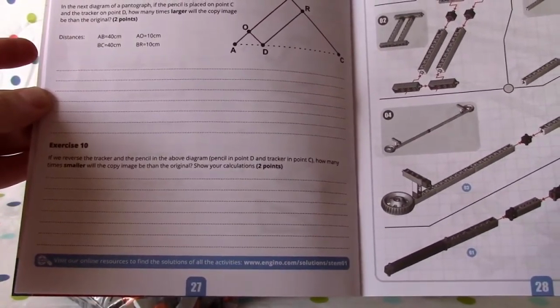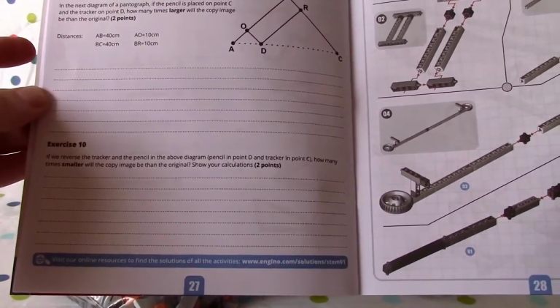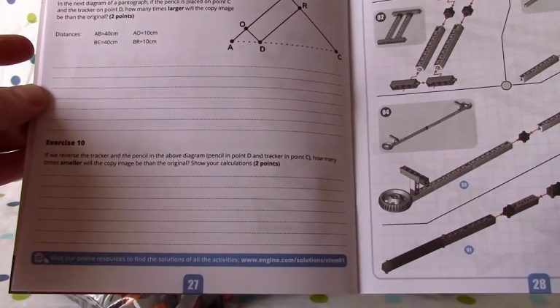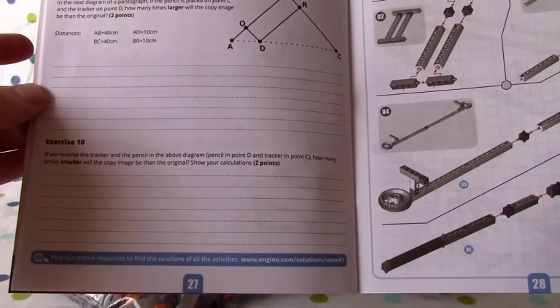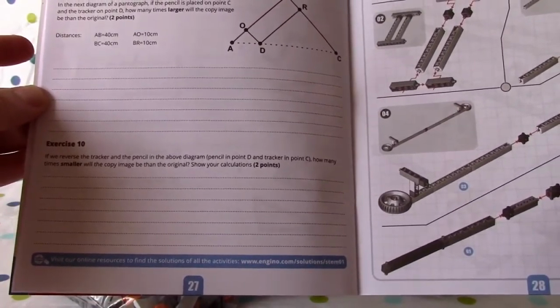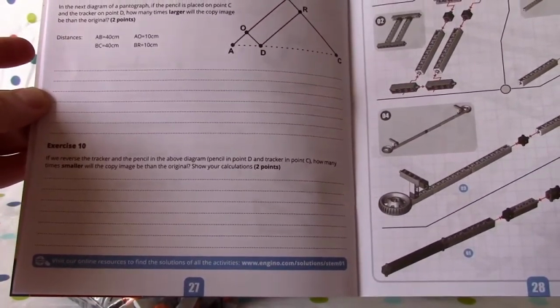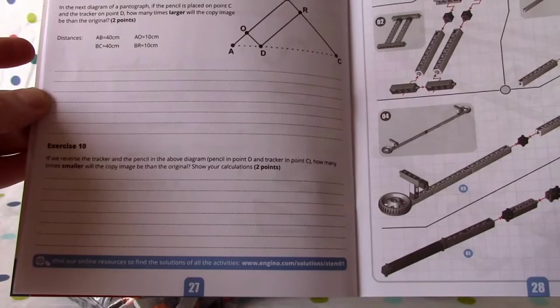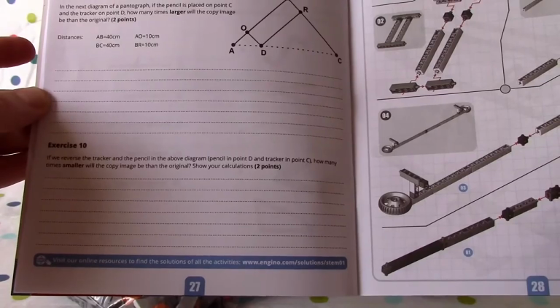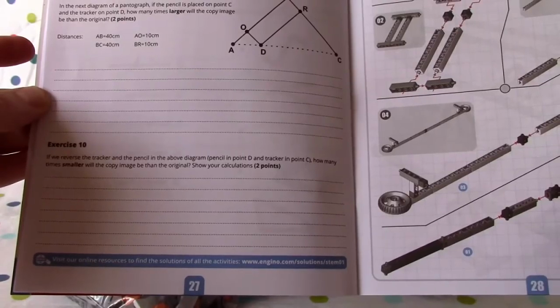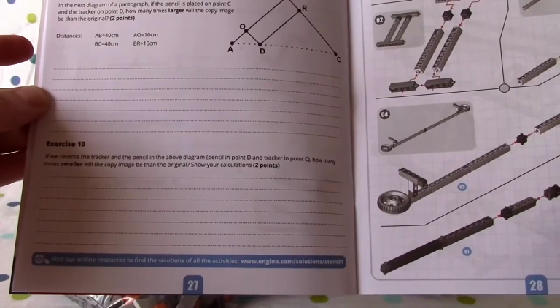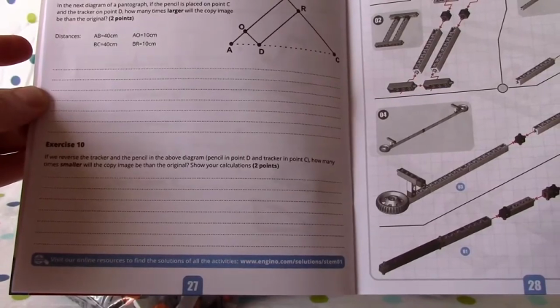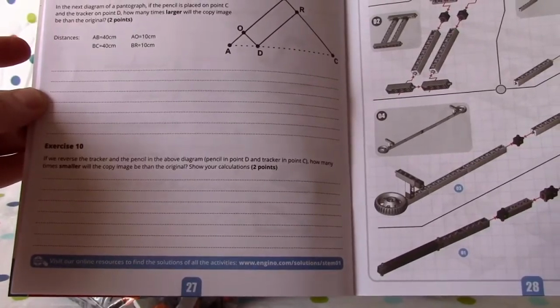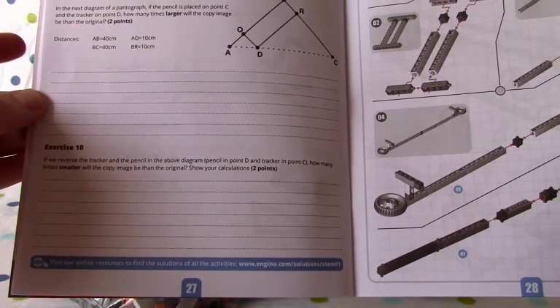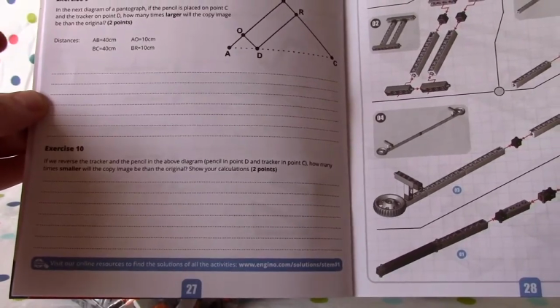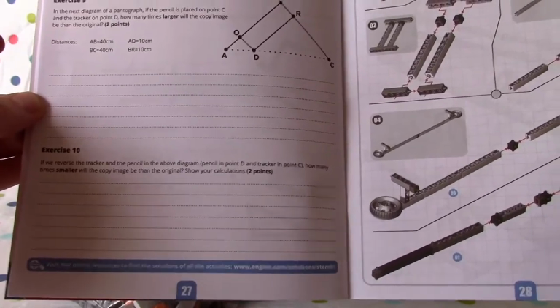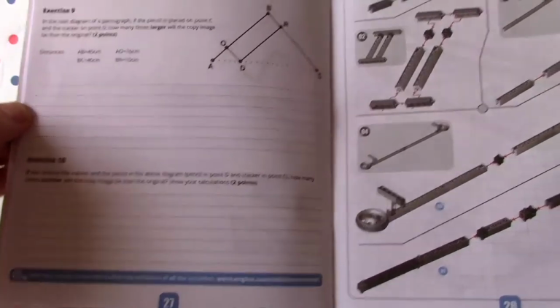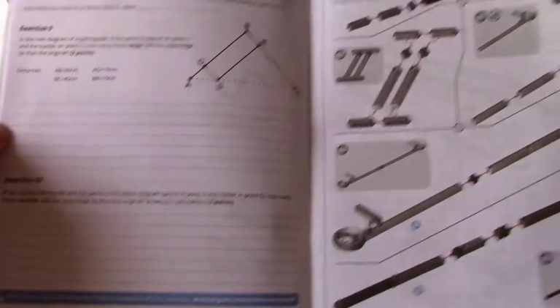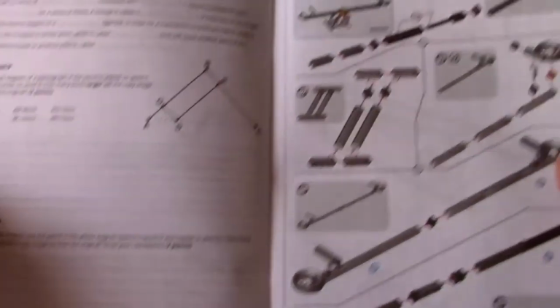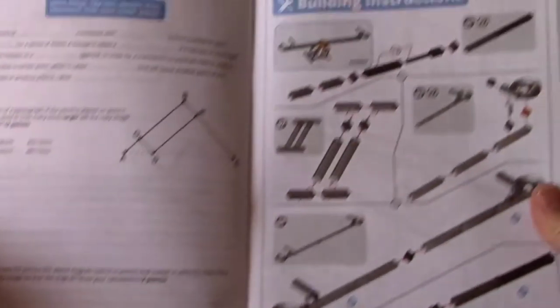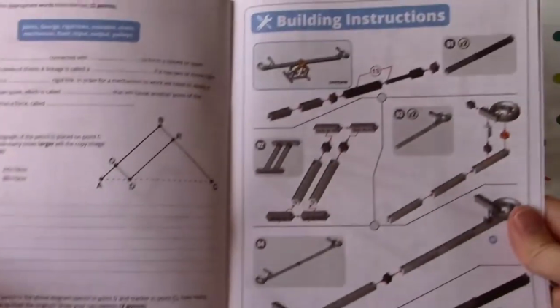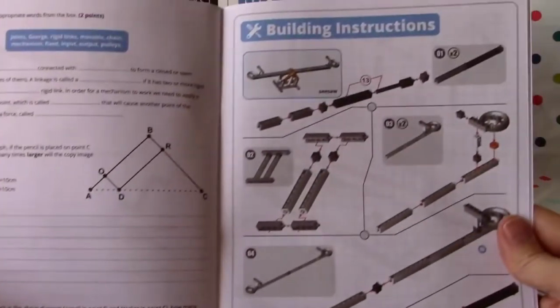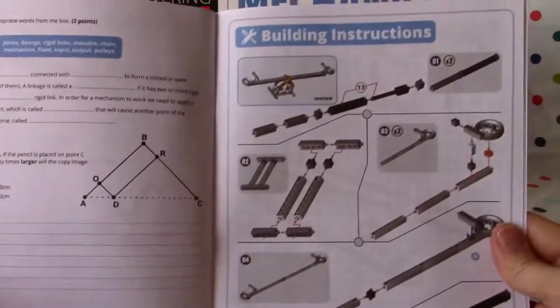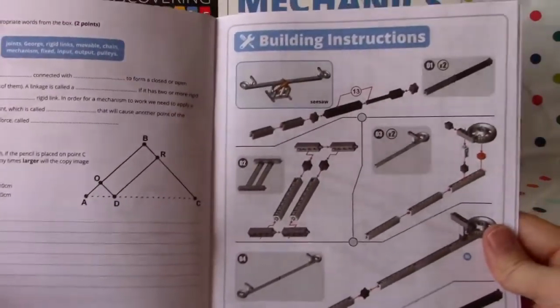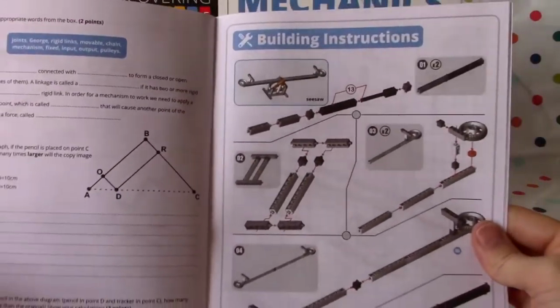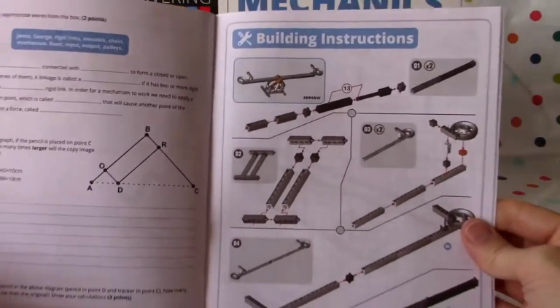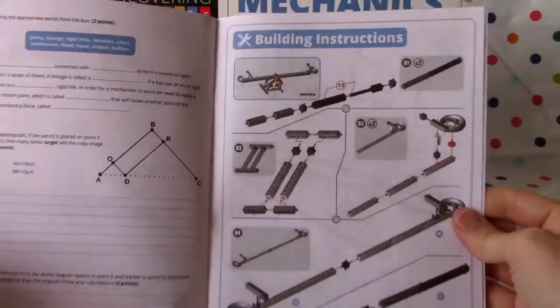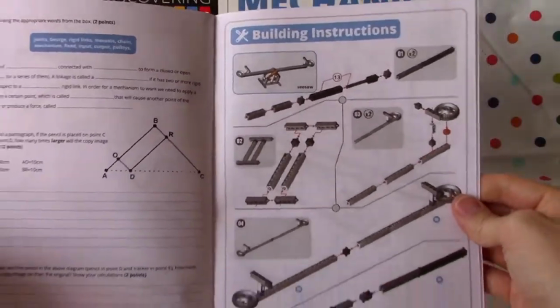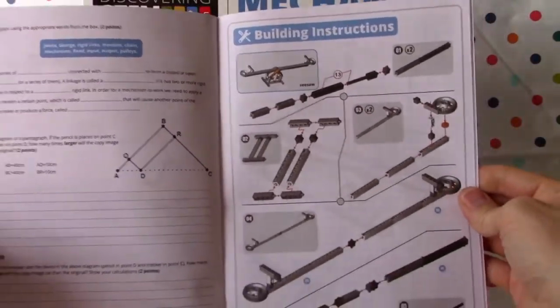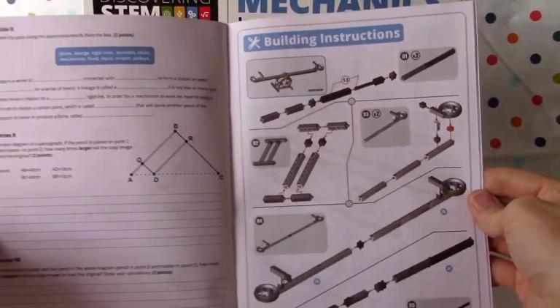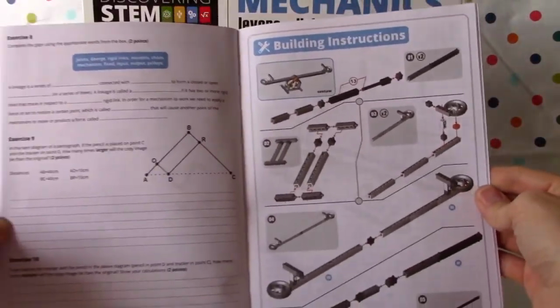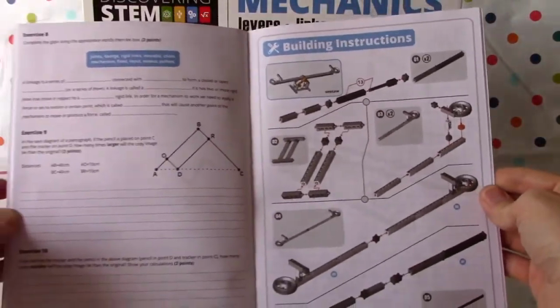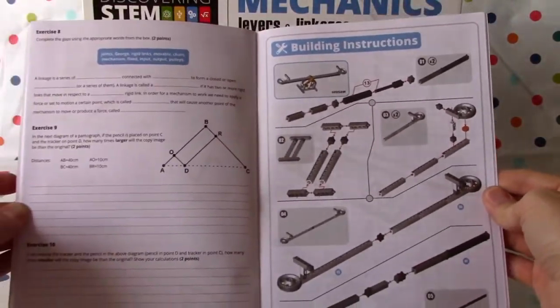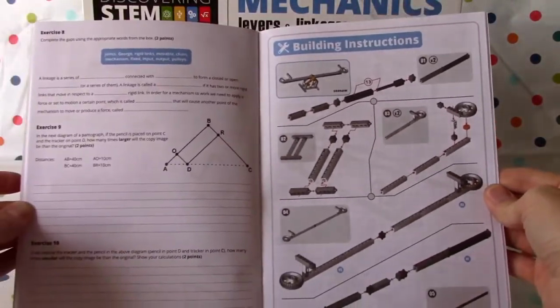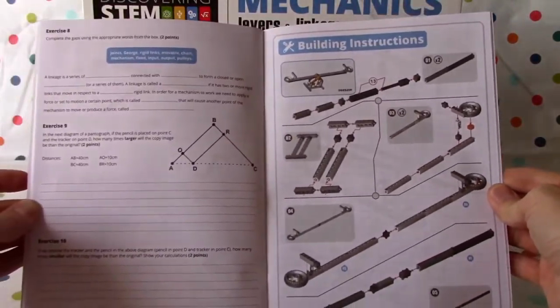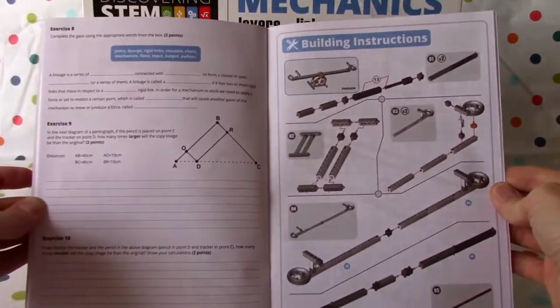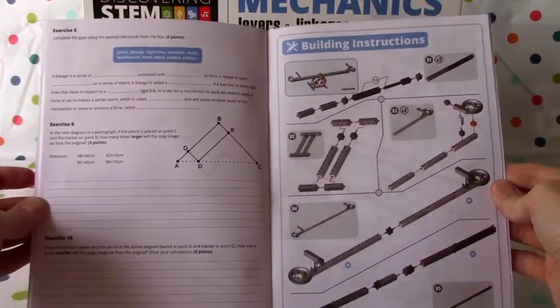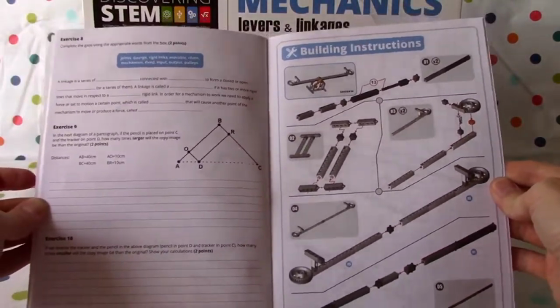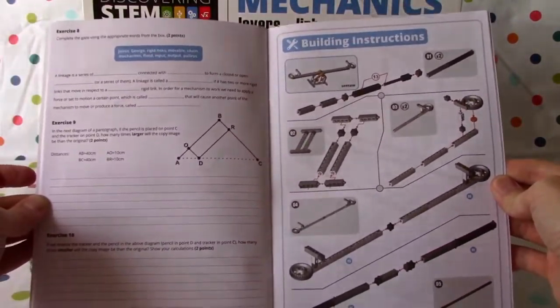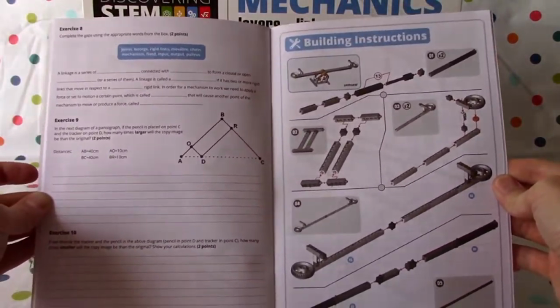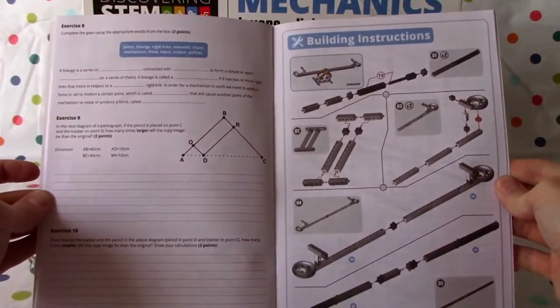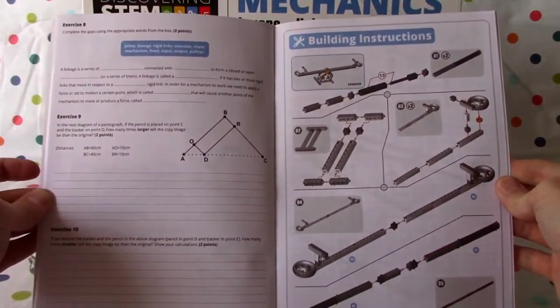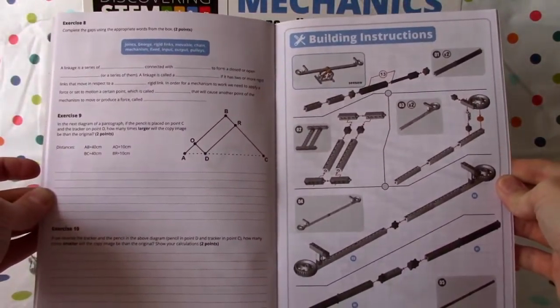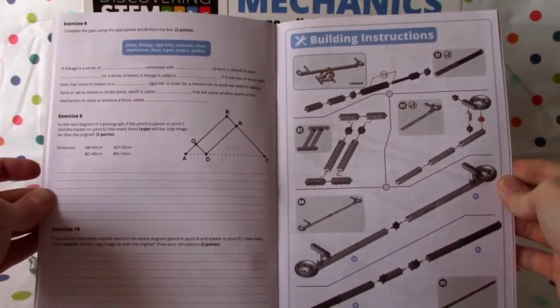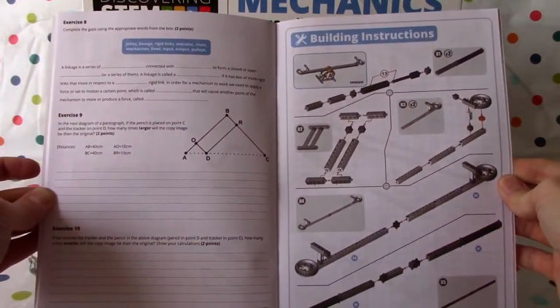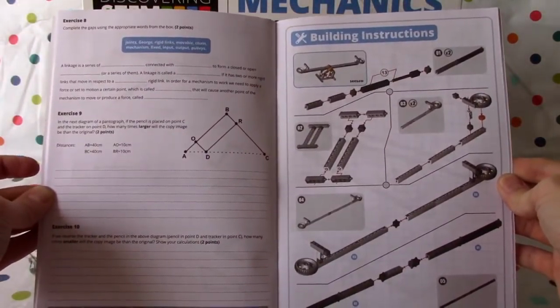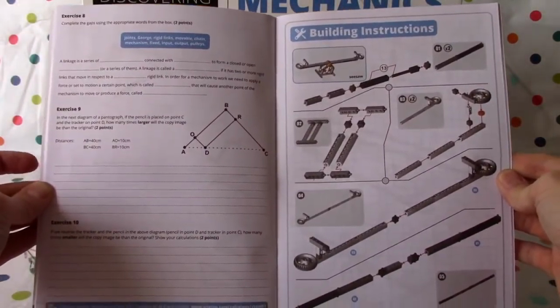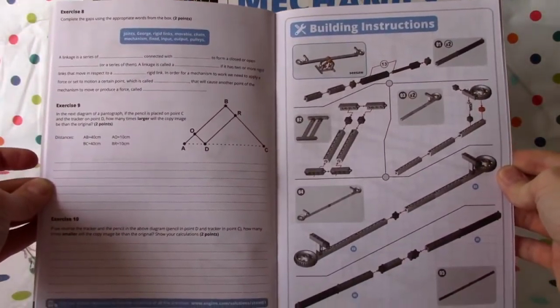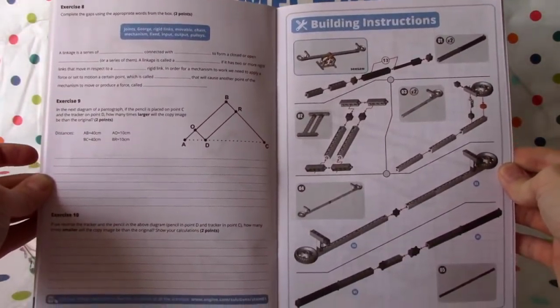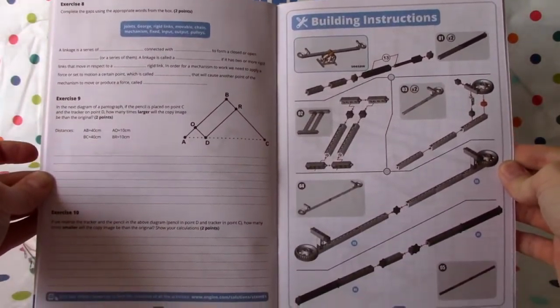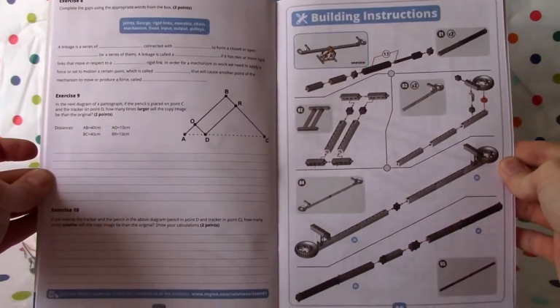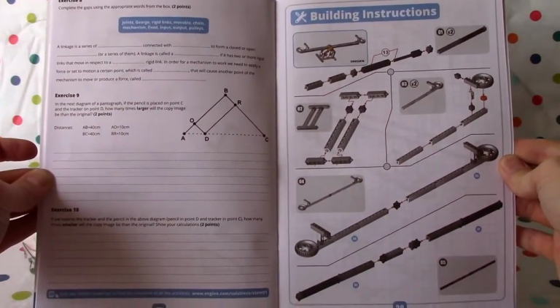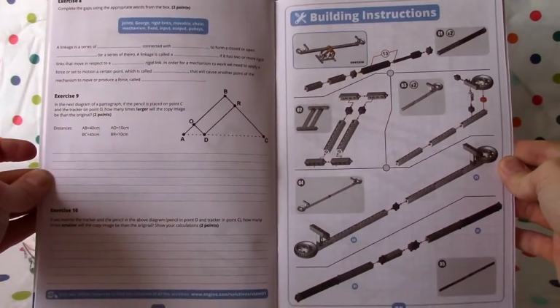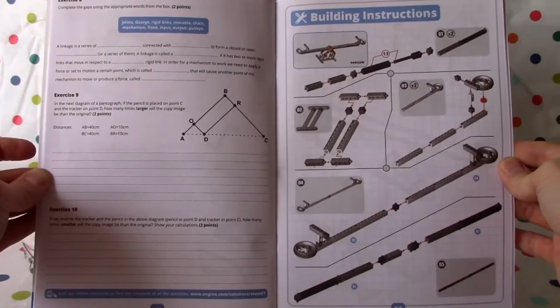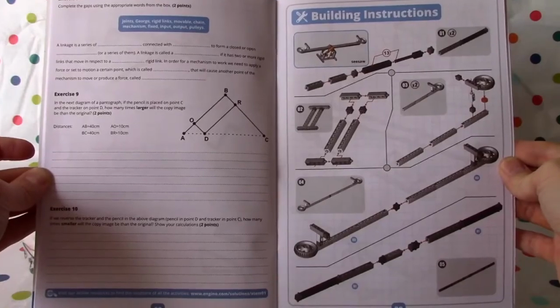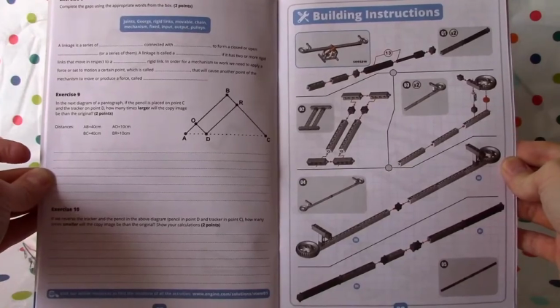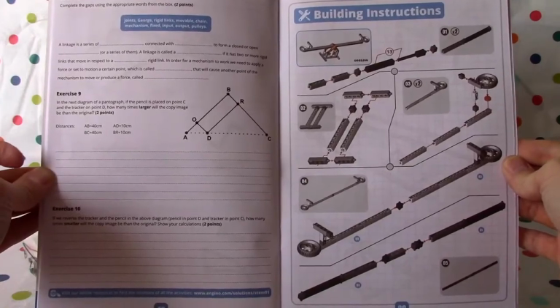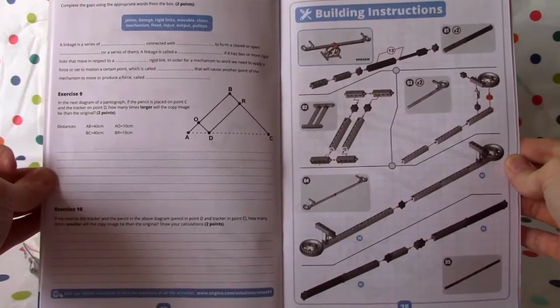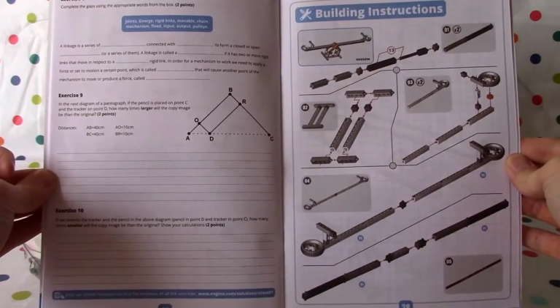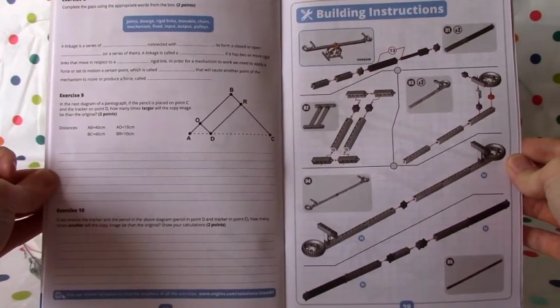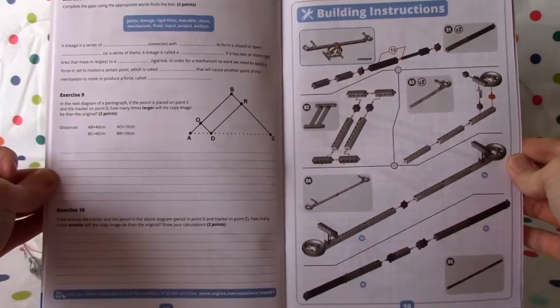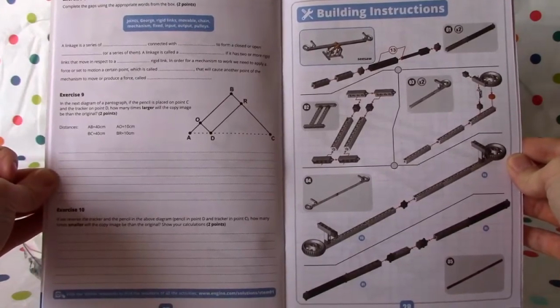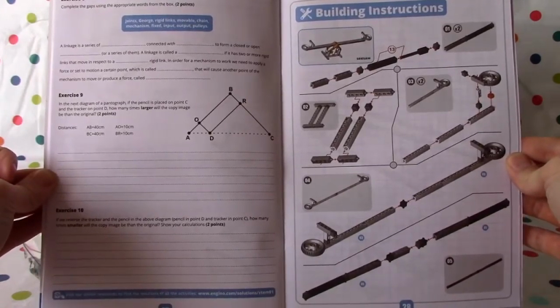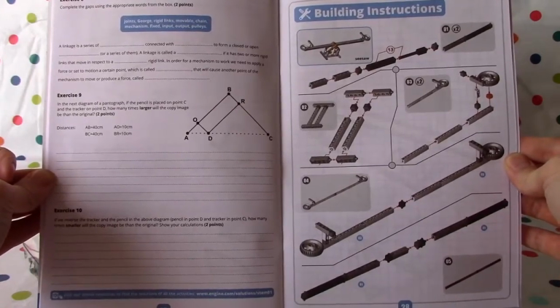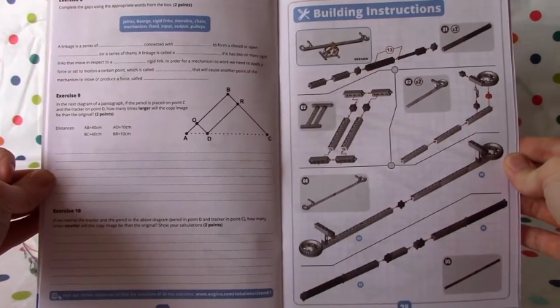And then we're going to start building instructions. You can see here, boys and girls — this is for the seesaw. So we'll get going next time.